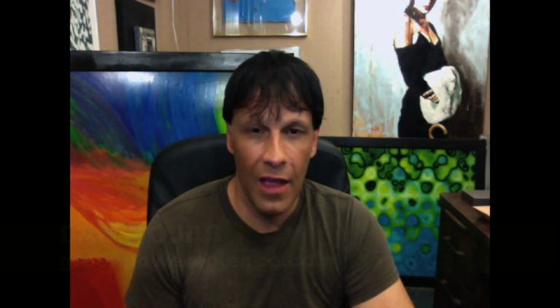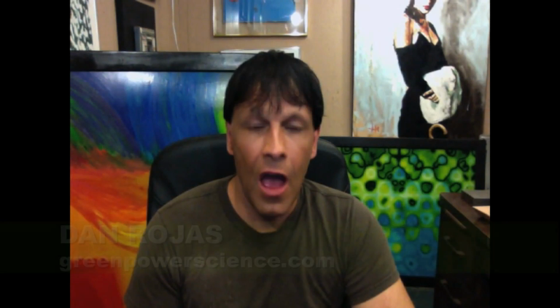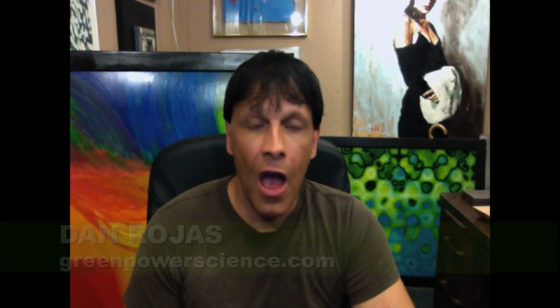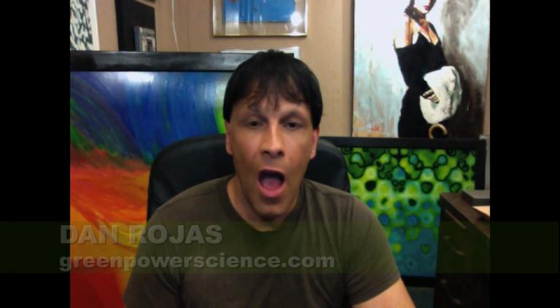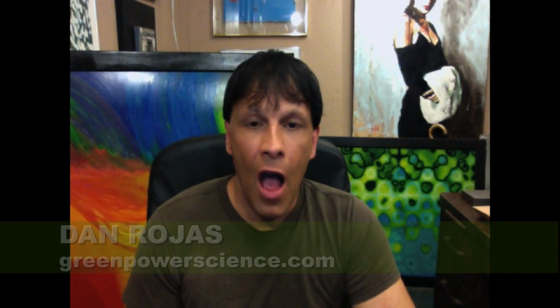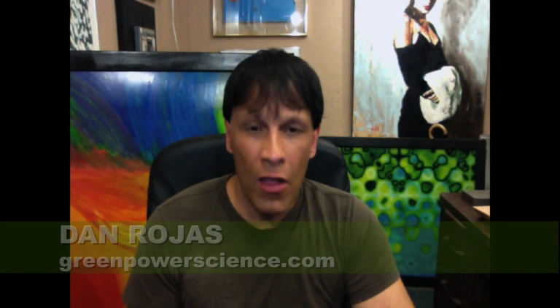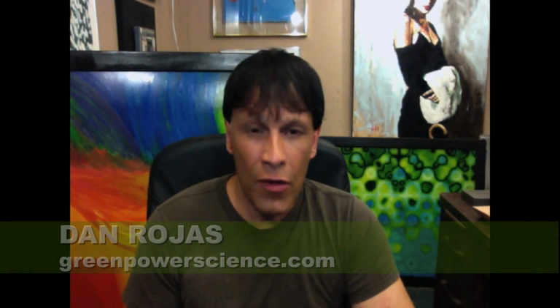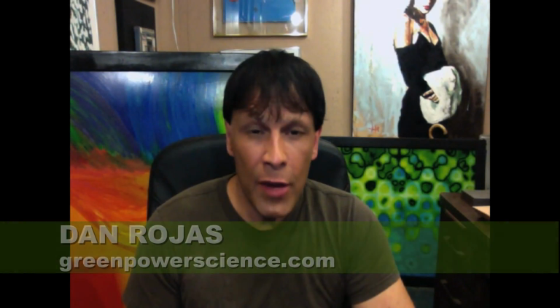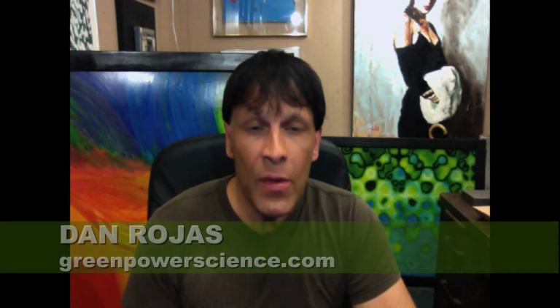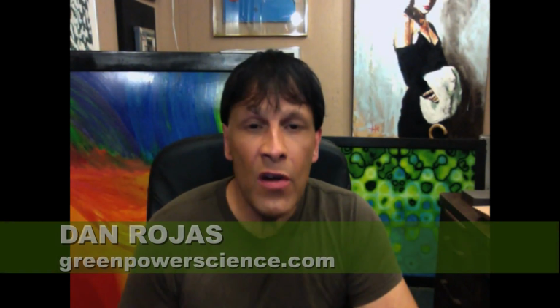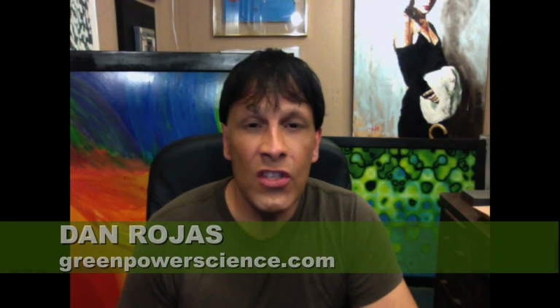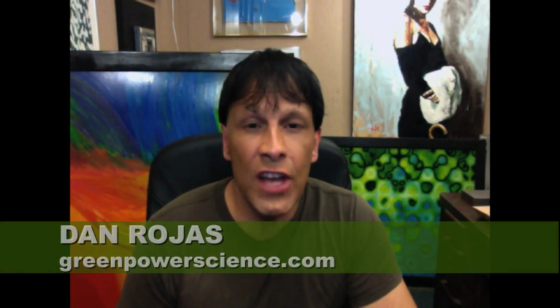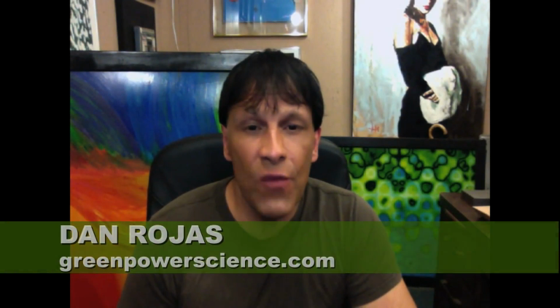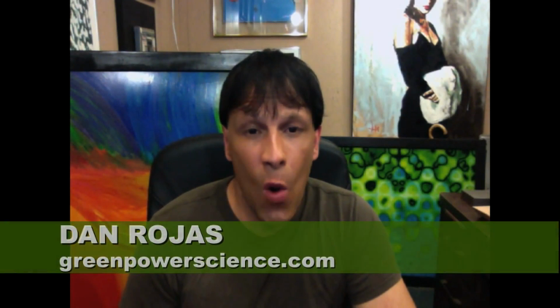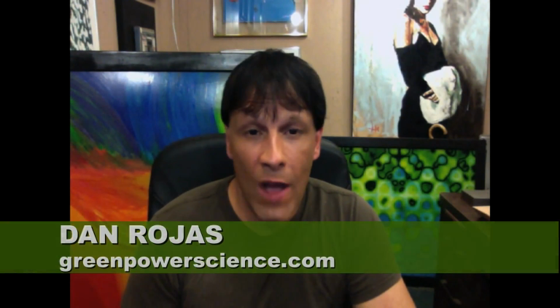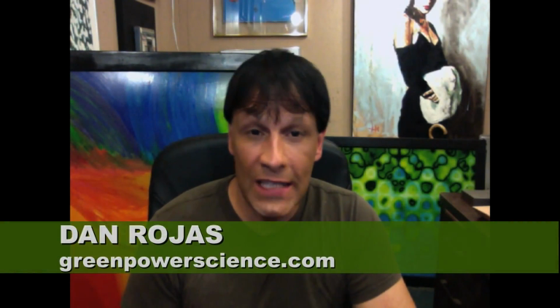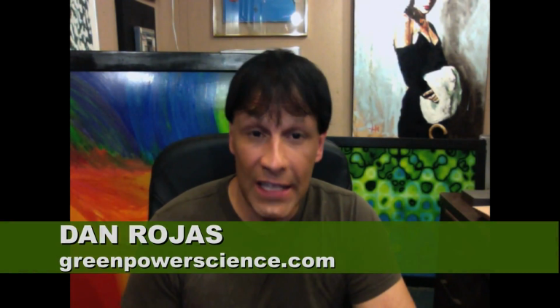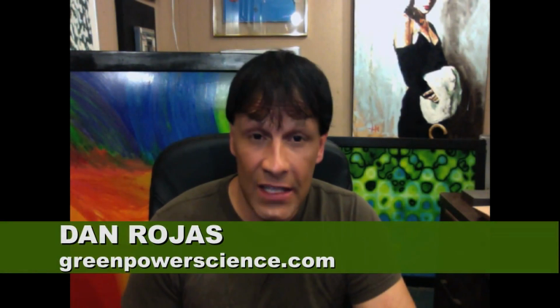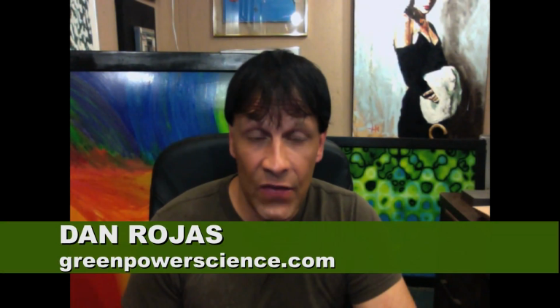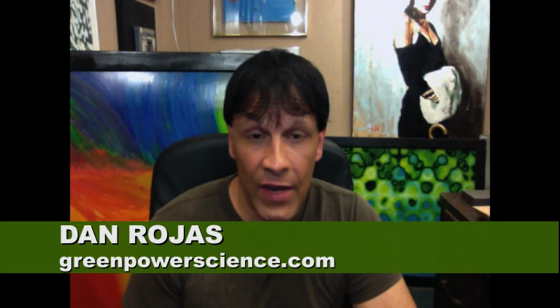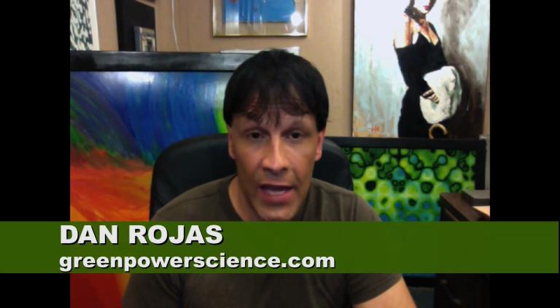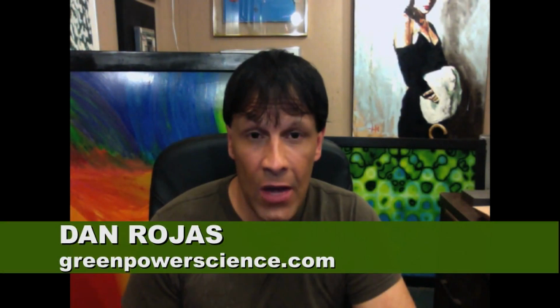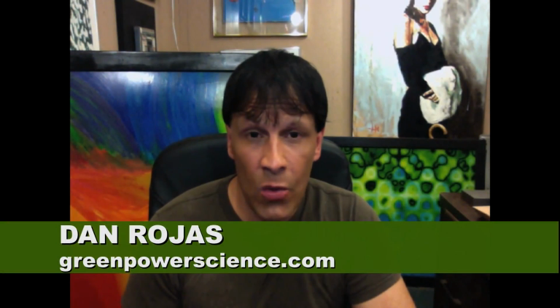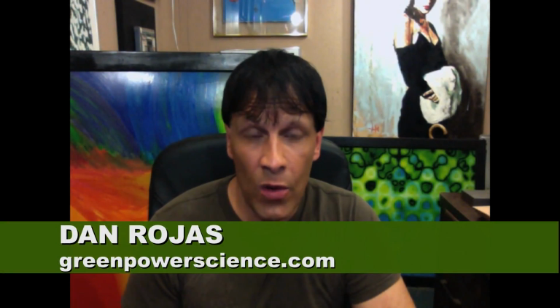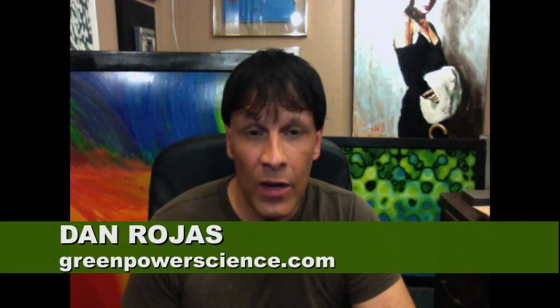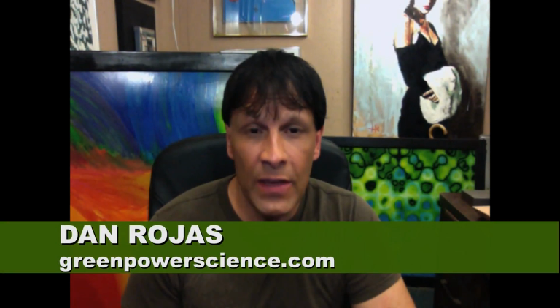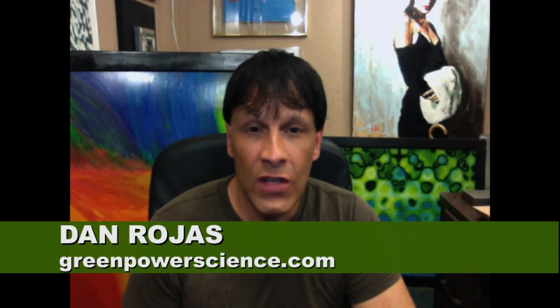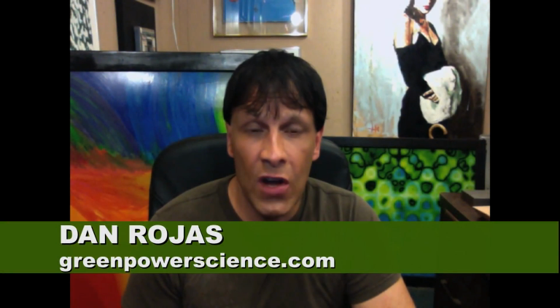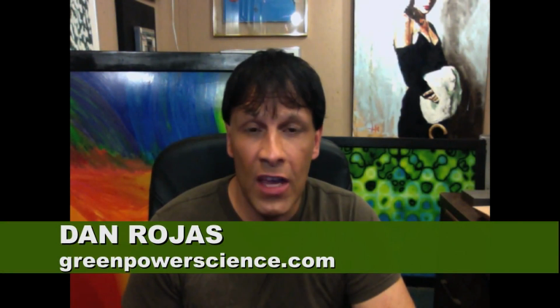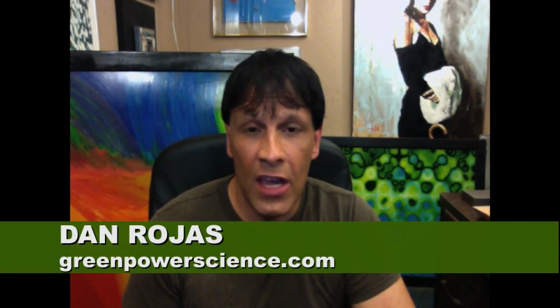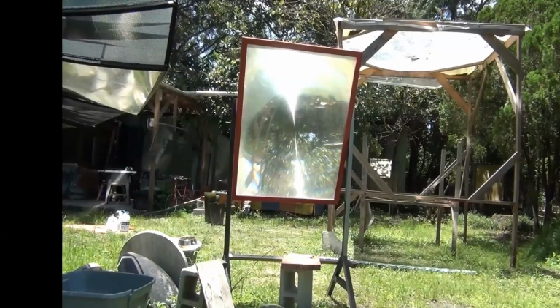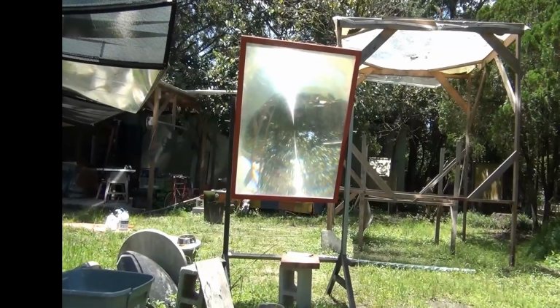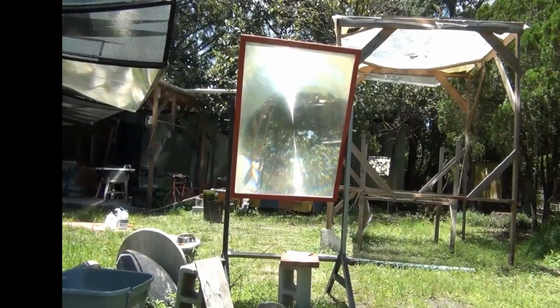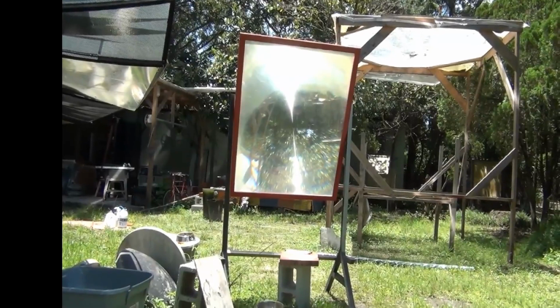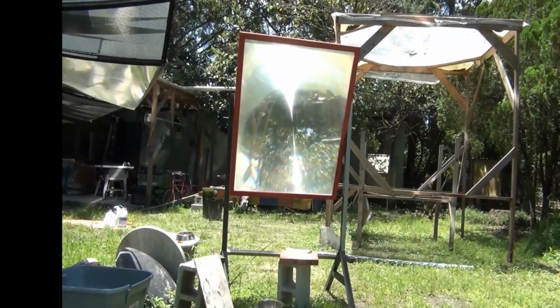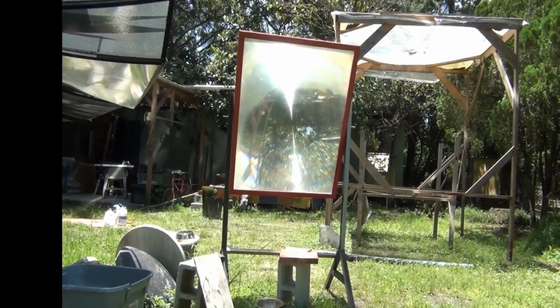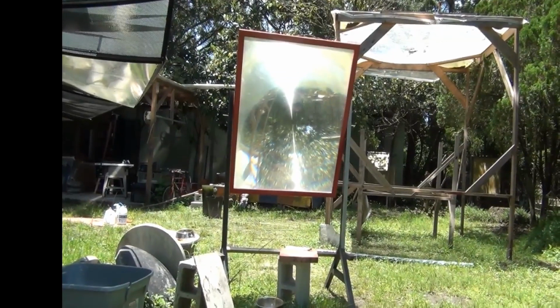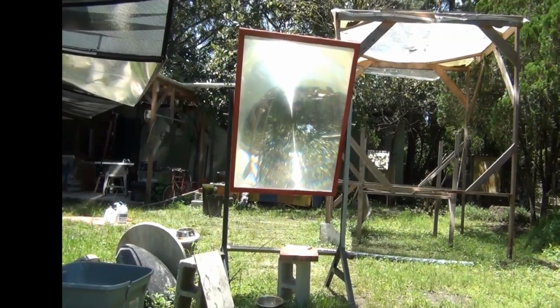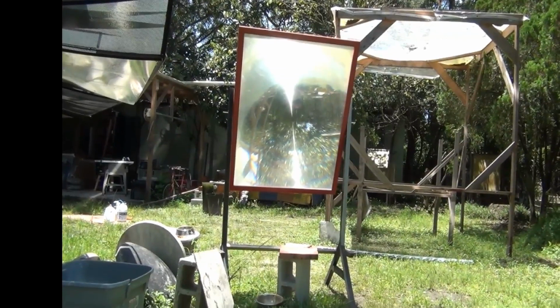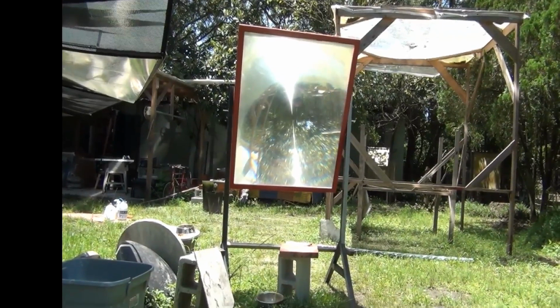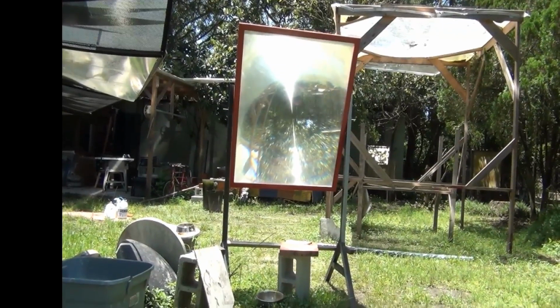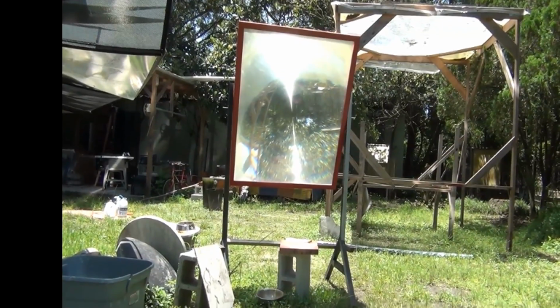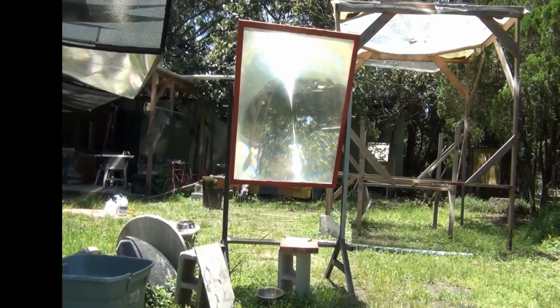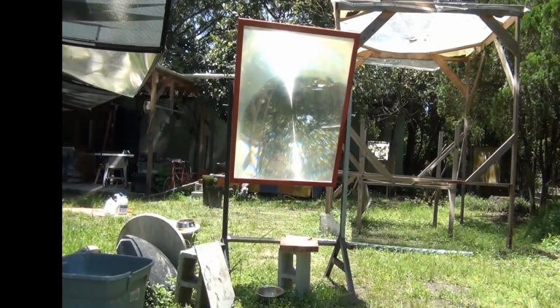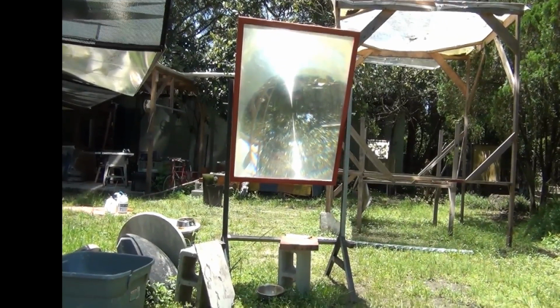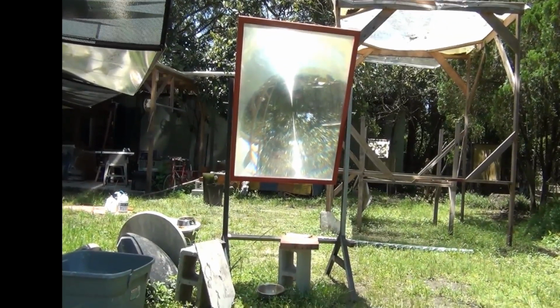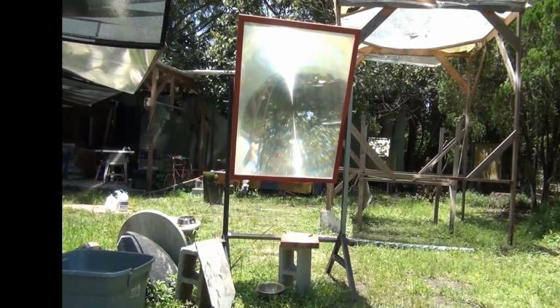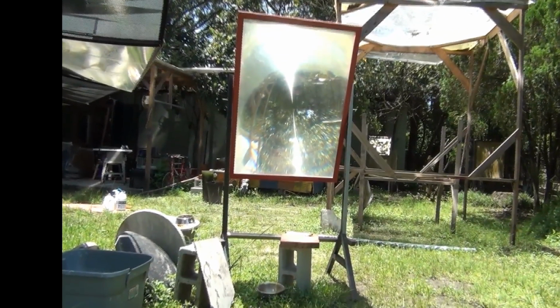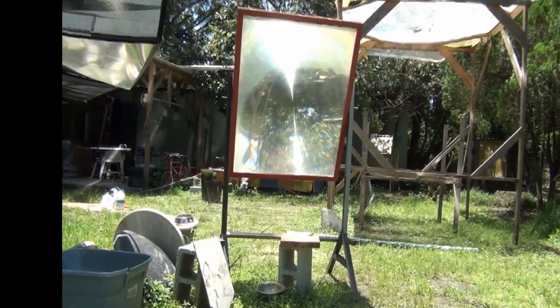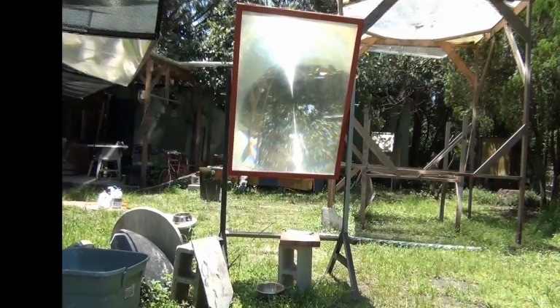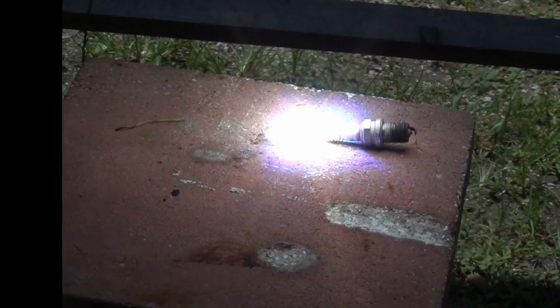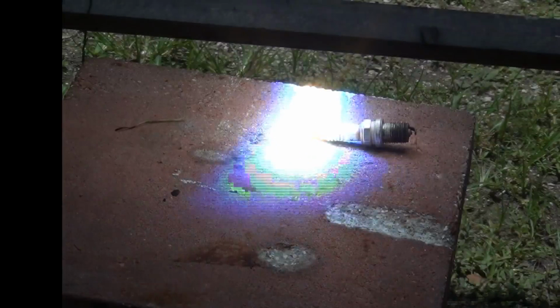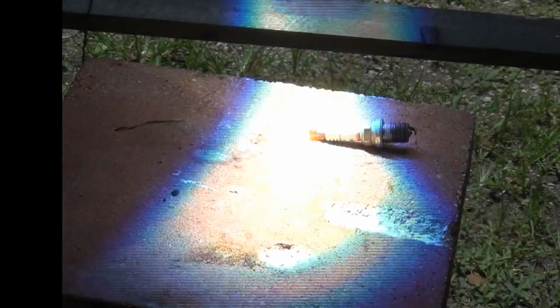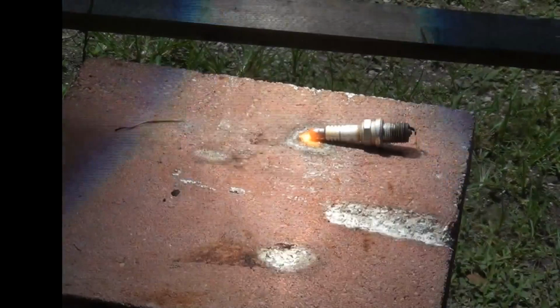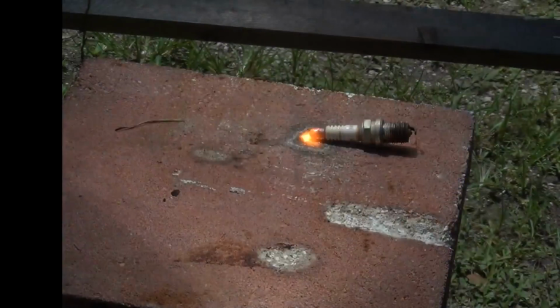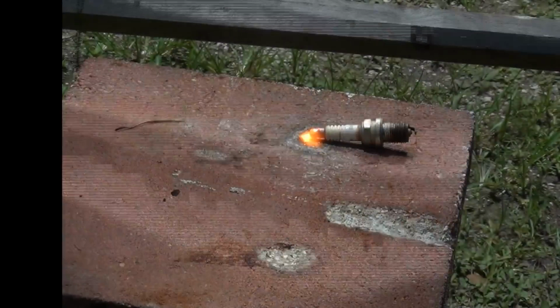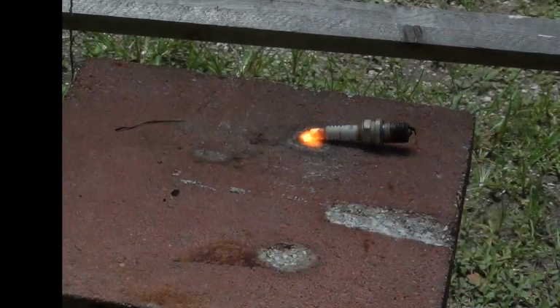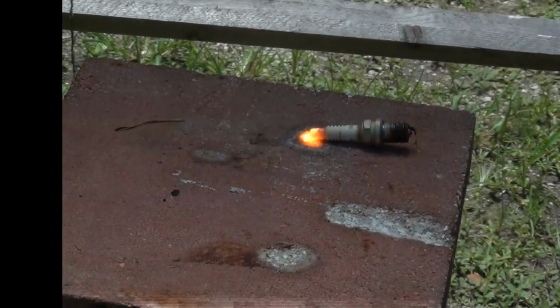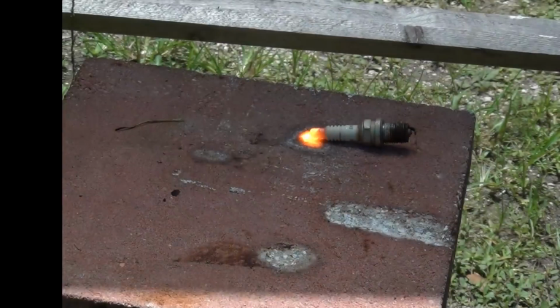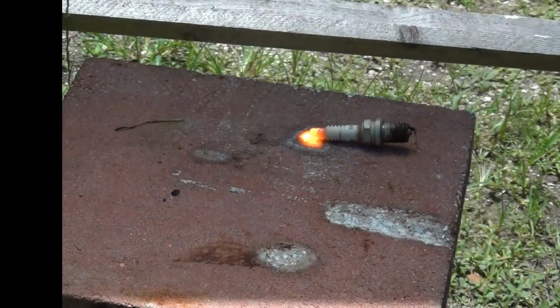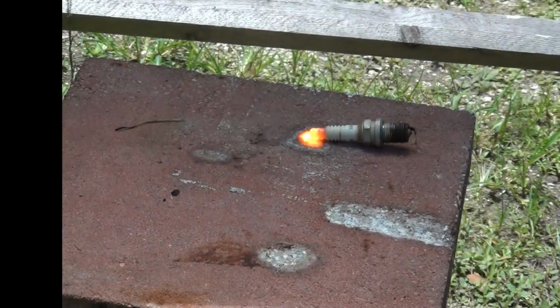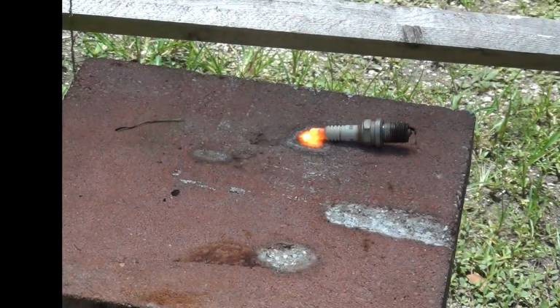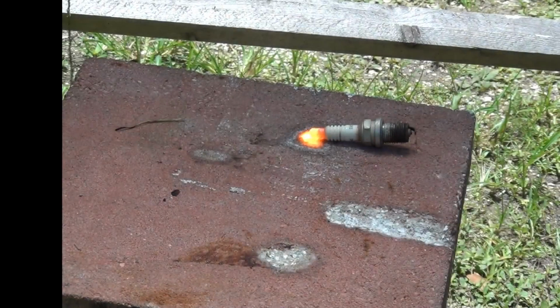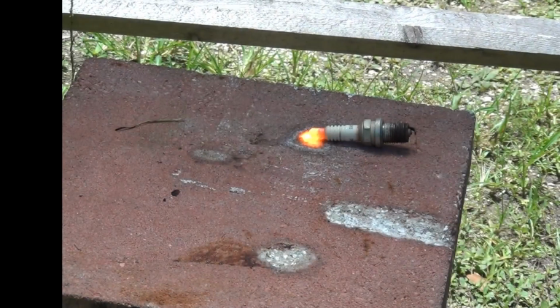Hello there, I'm your host Dan Rojas. In this video we're going to be talking about a large spot Fresnel lens and whether it can be used as a tool for welding.